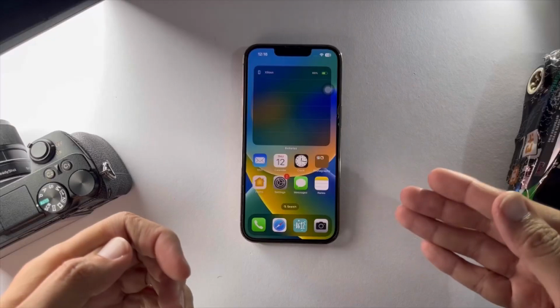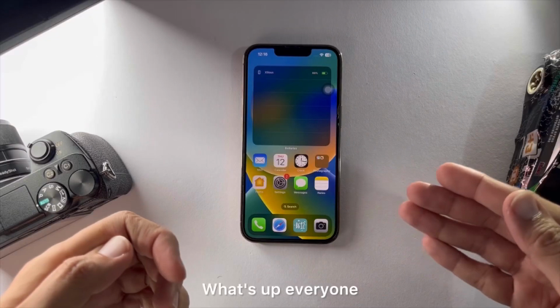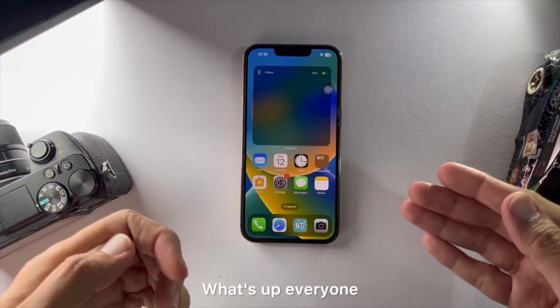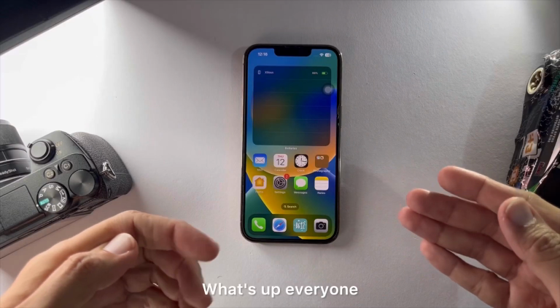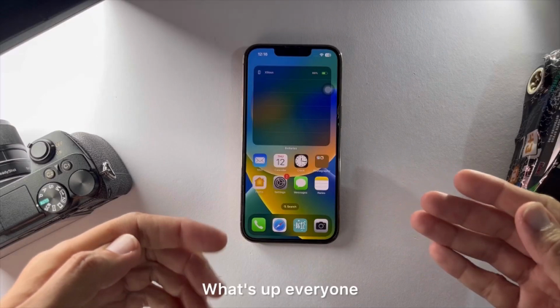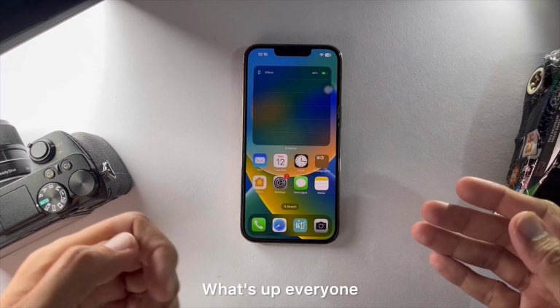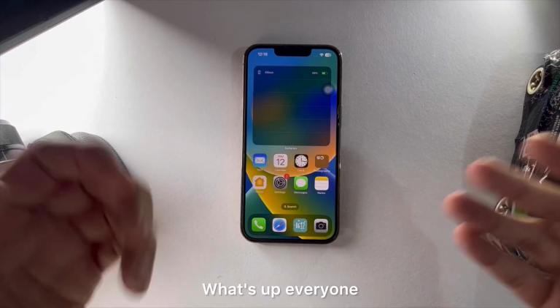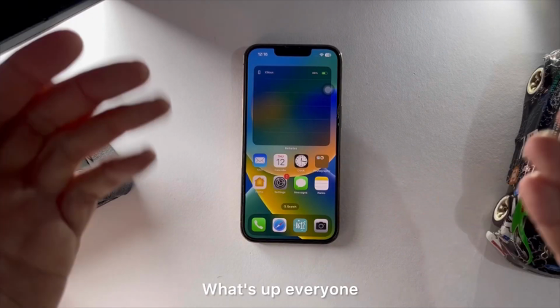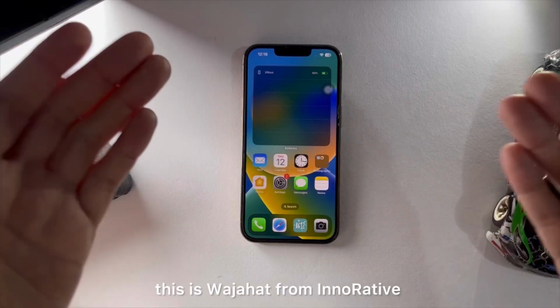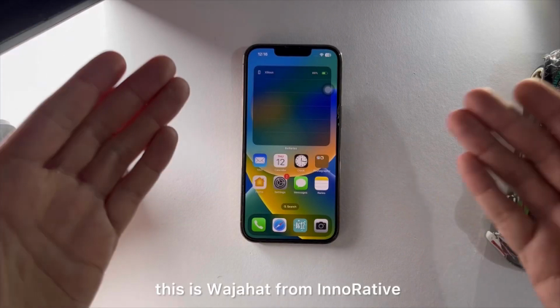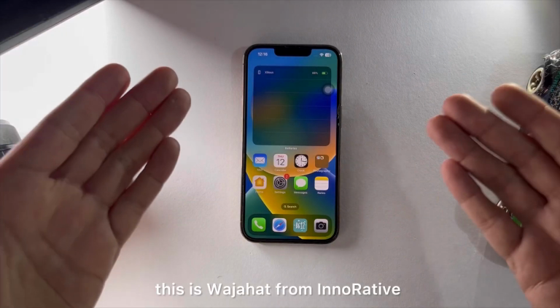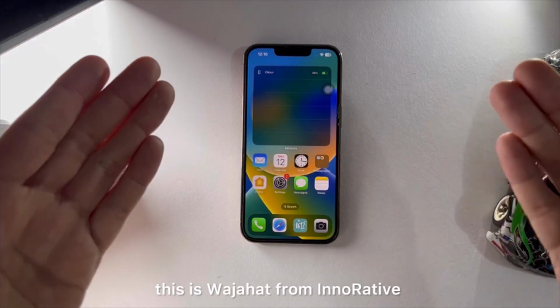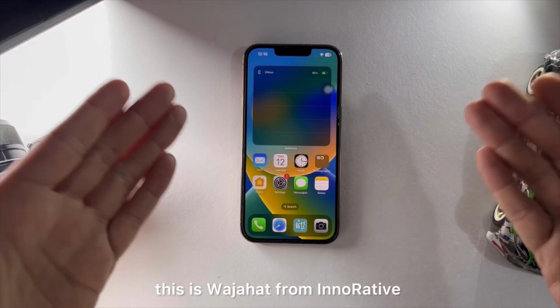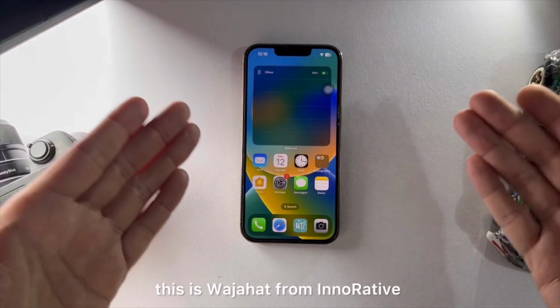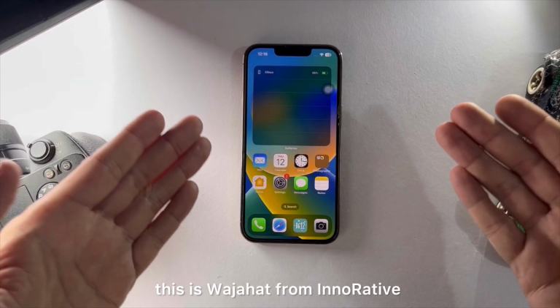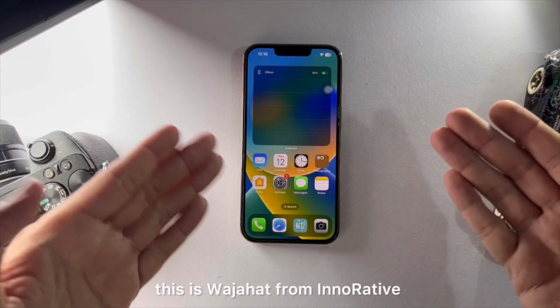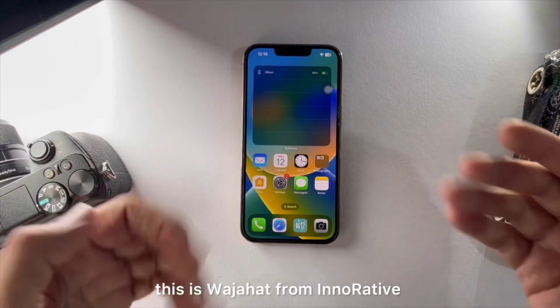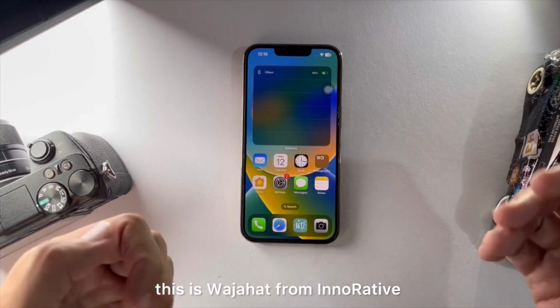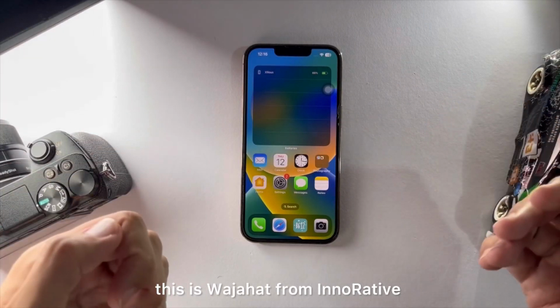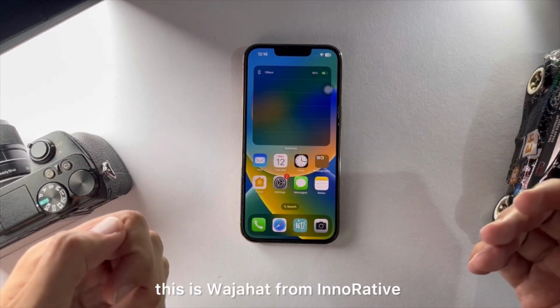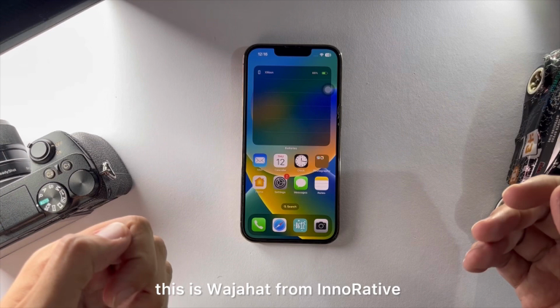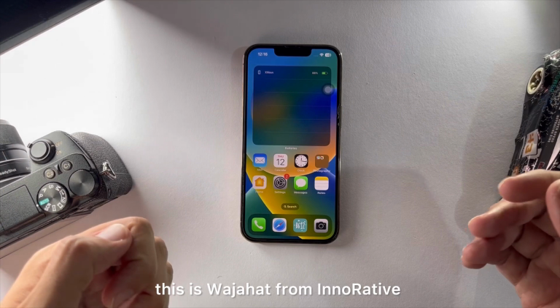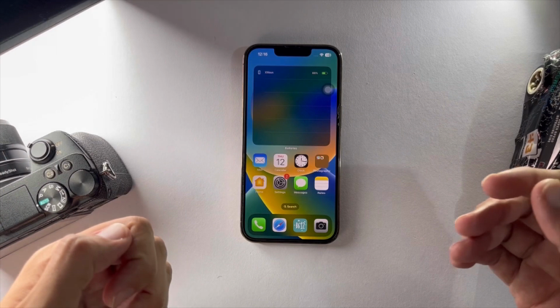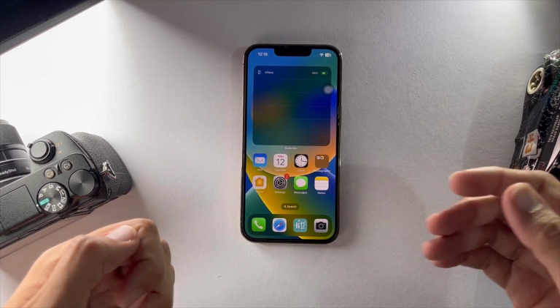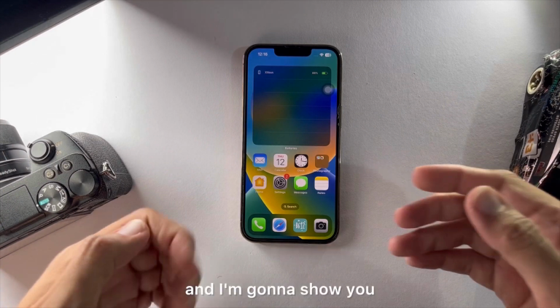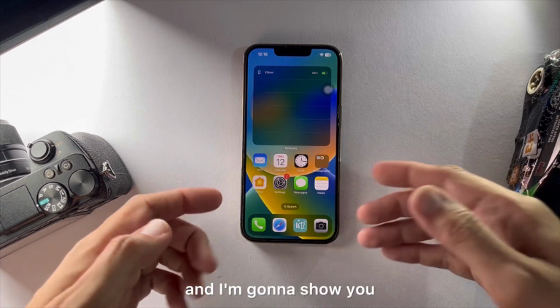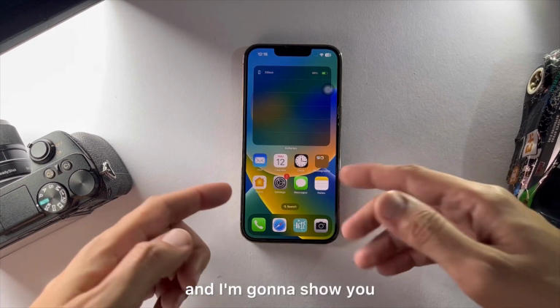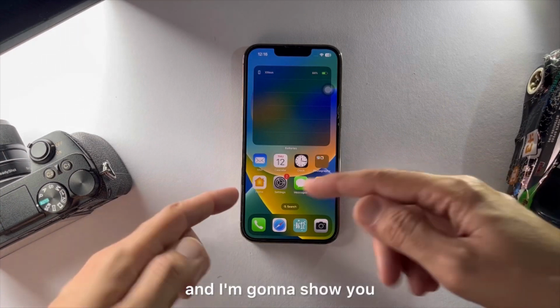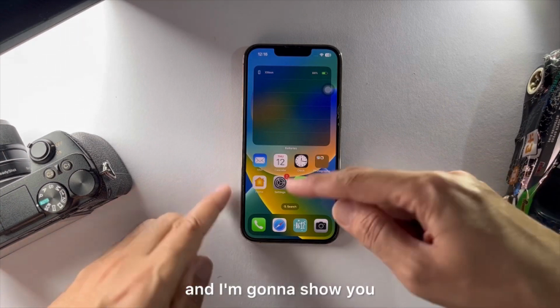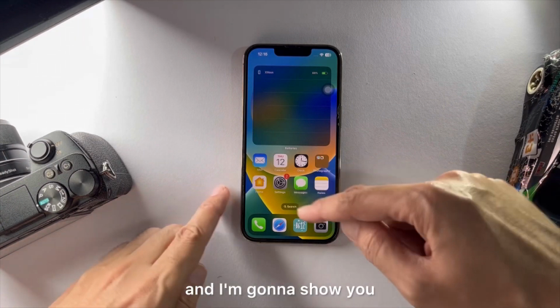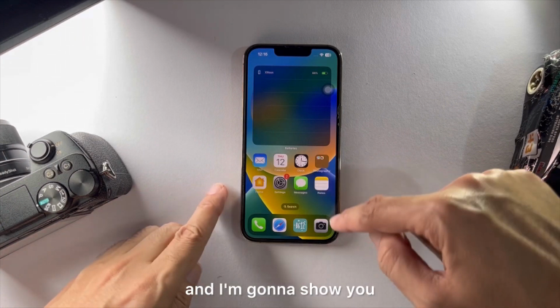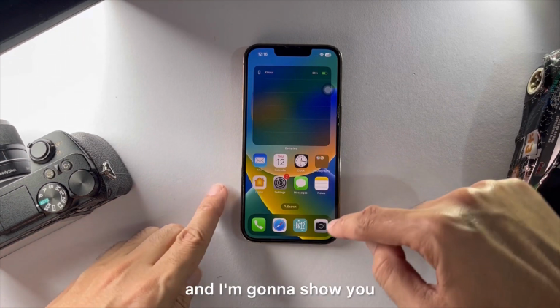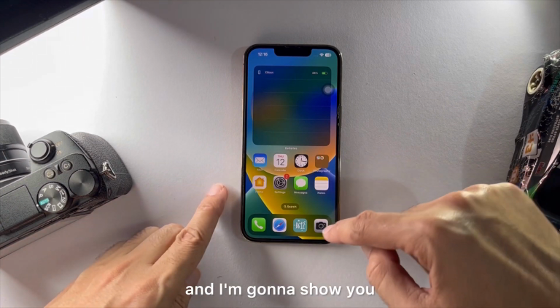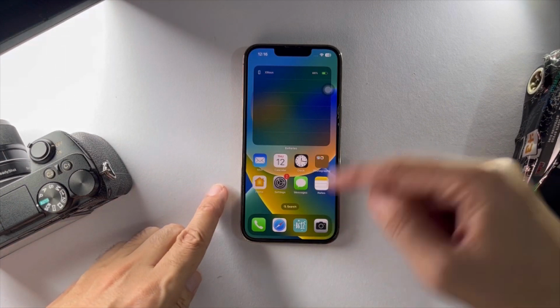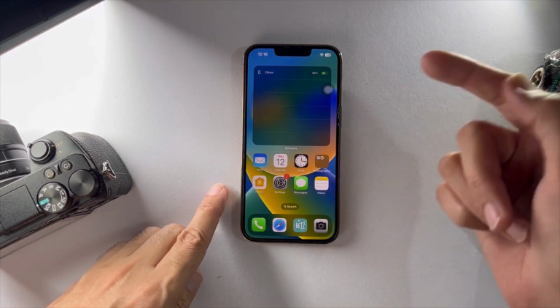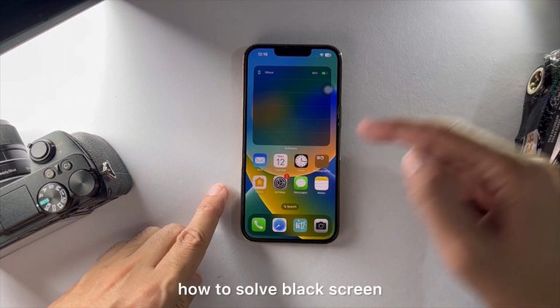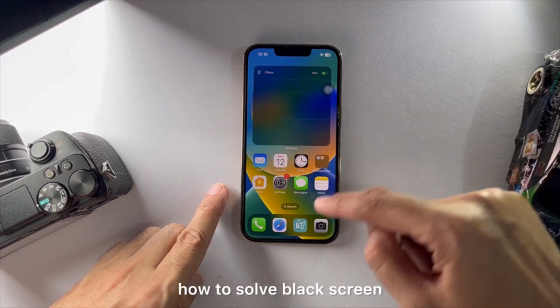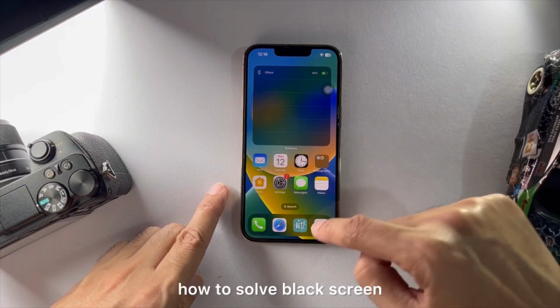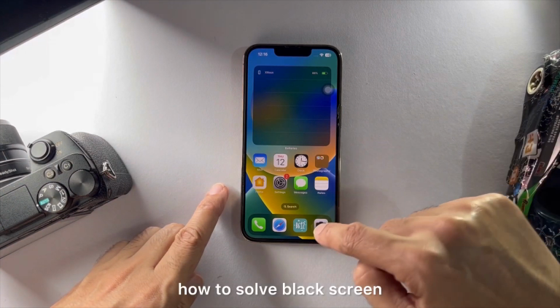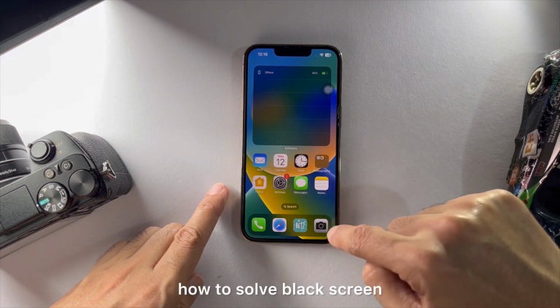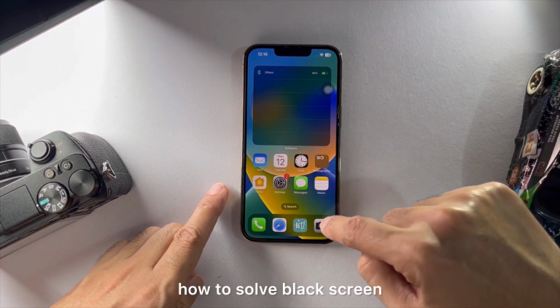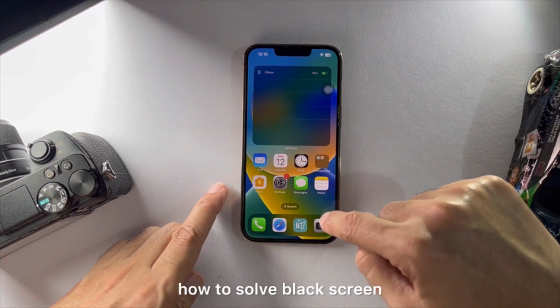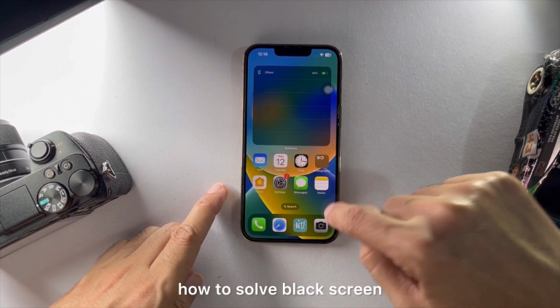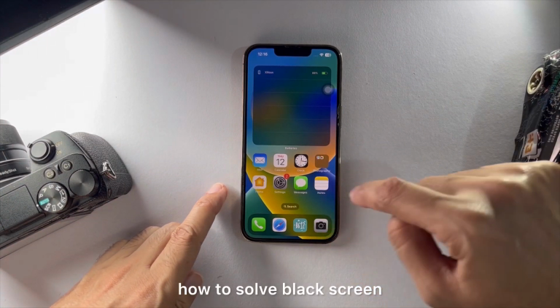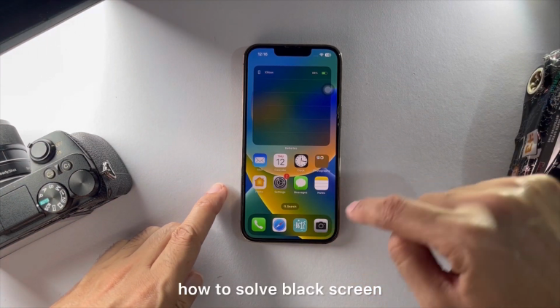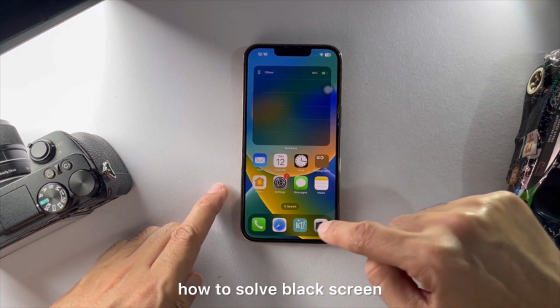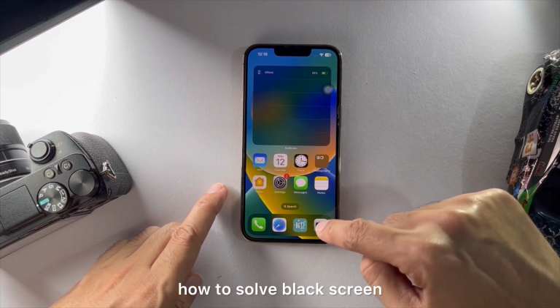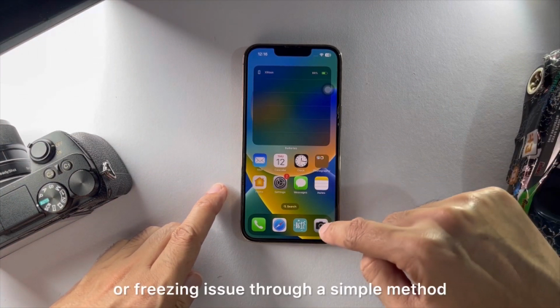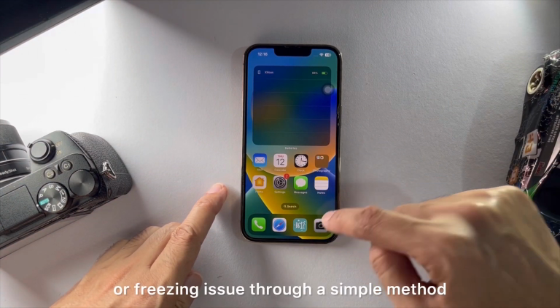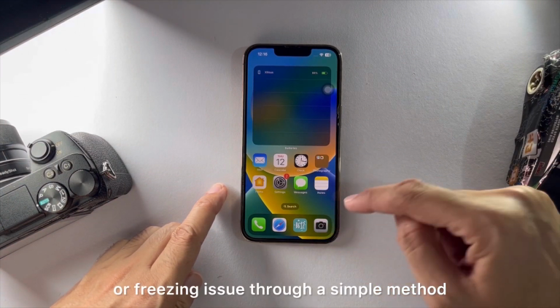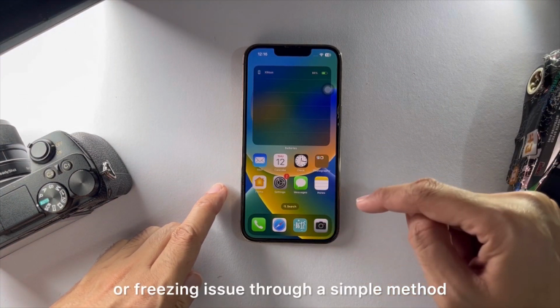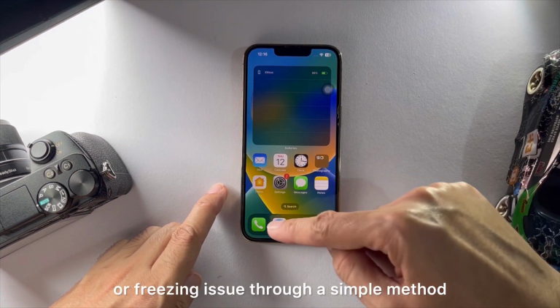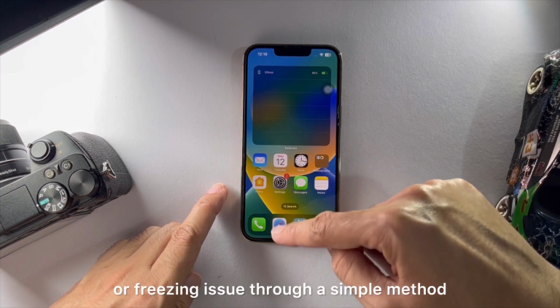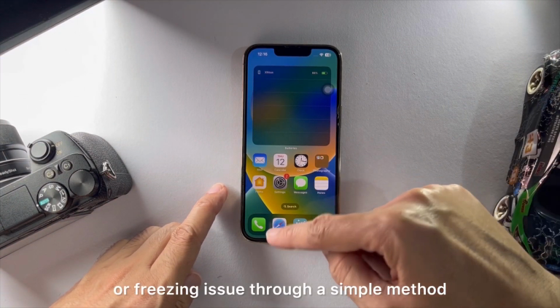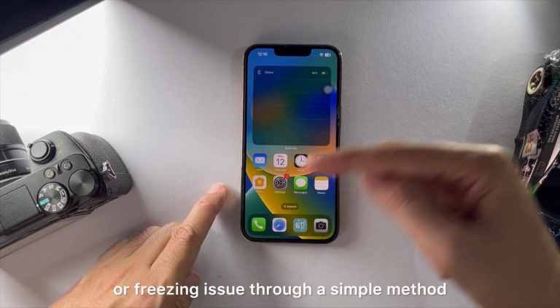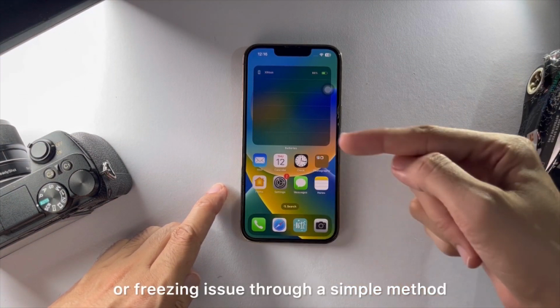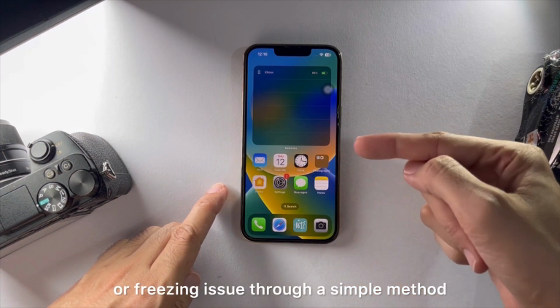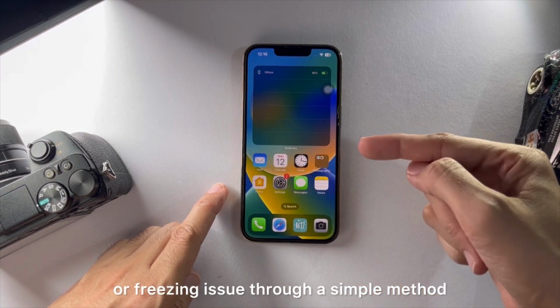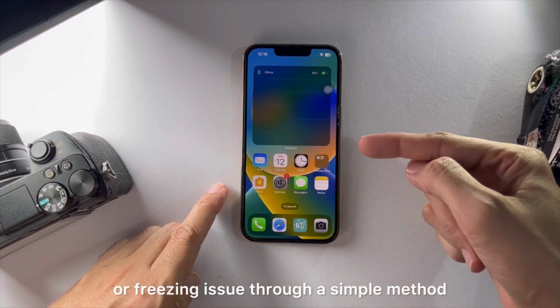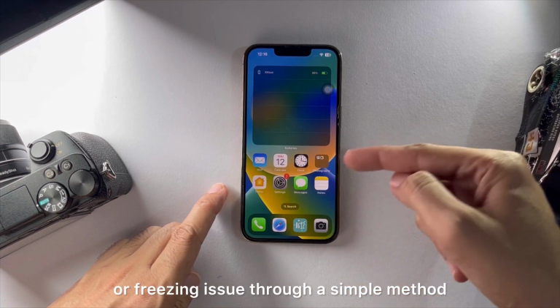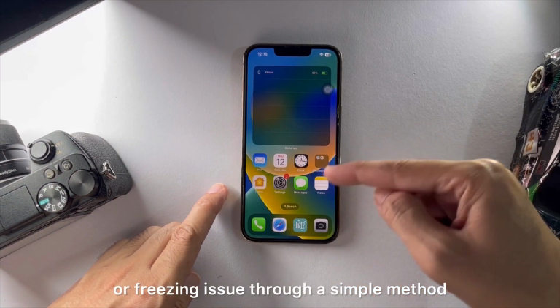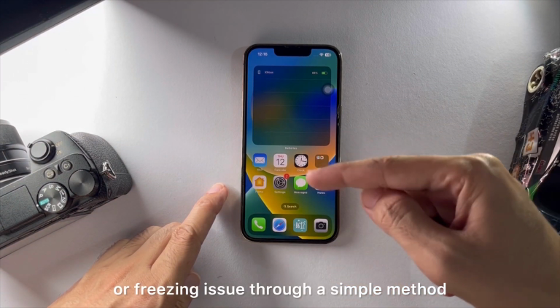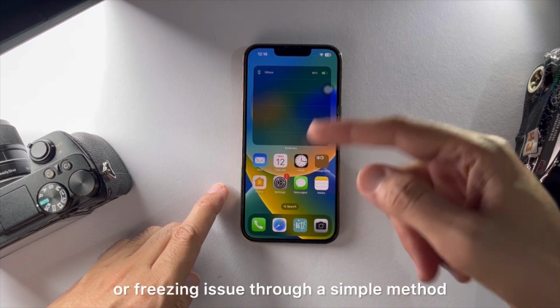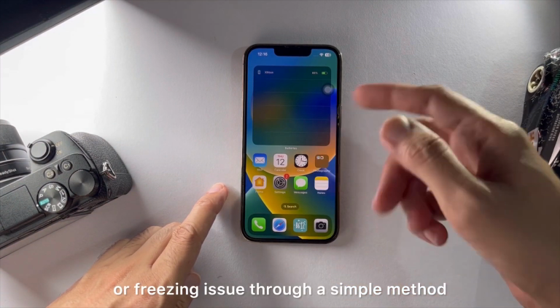What's up everyone, this is Vajahat from InnerTube and I'm gonna show you how to solve the black screen or freezing issue through a simple method.